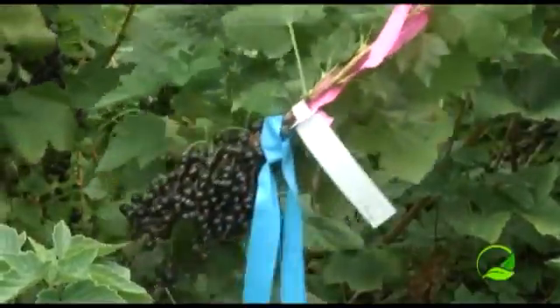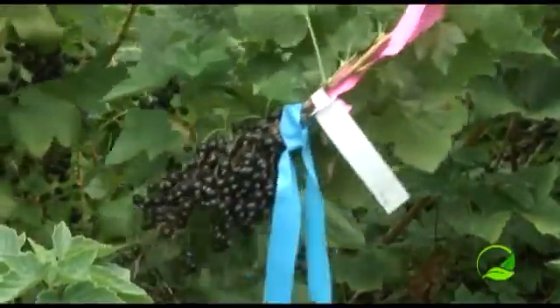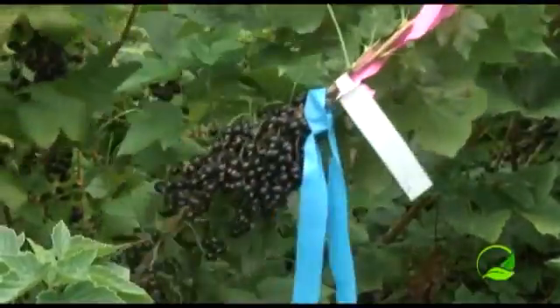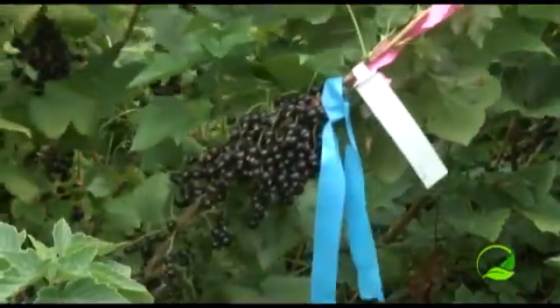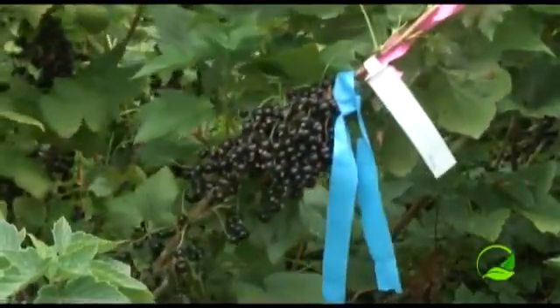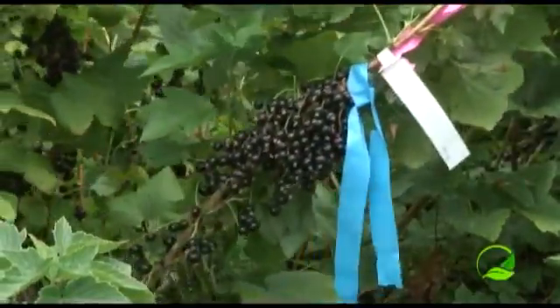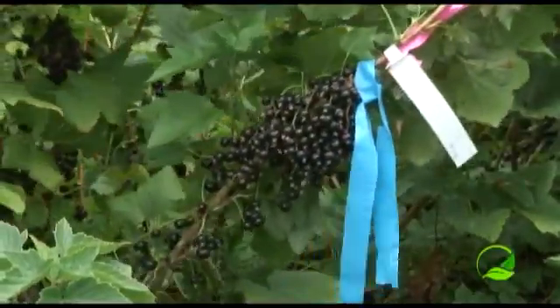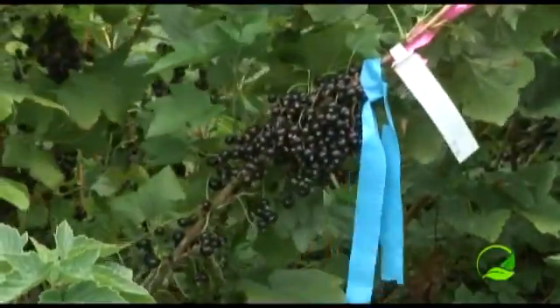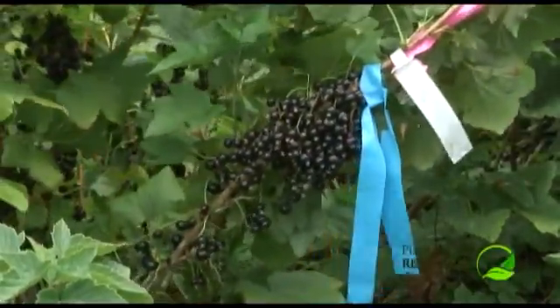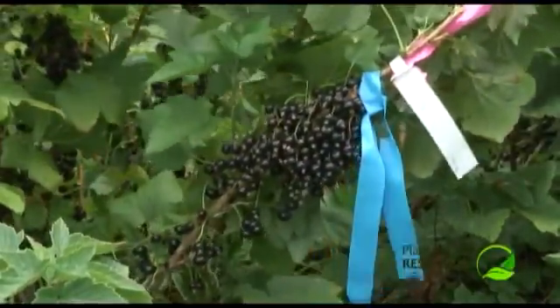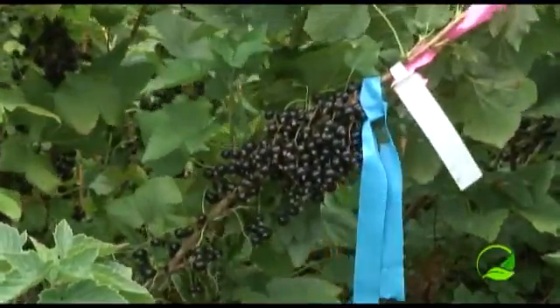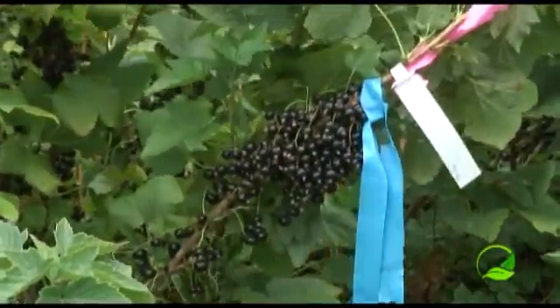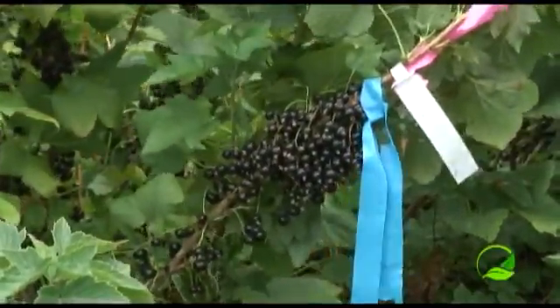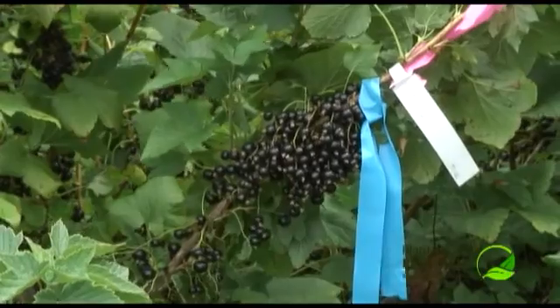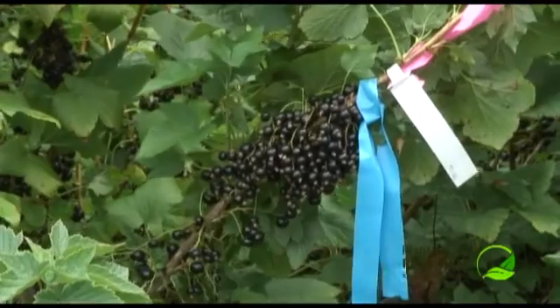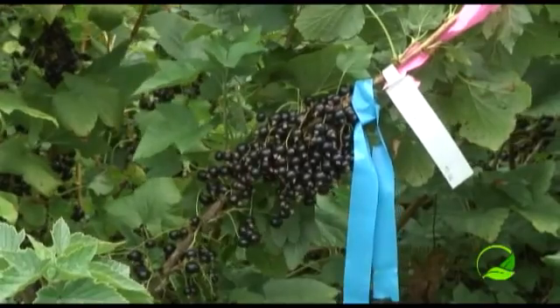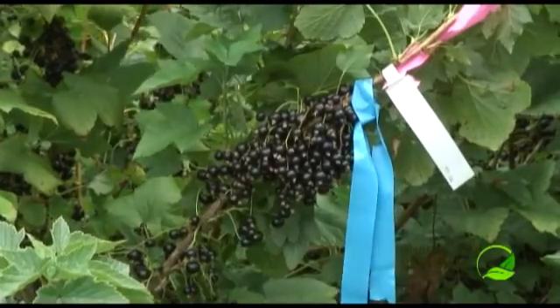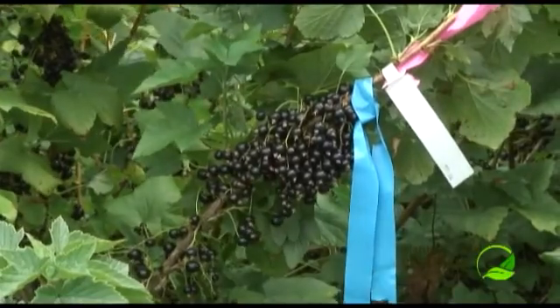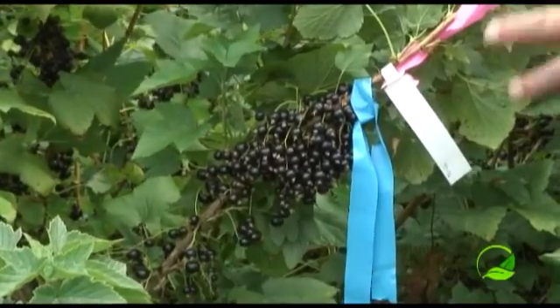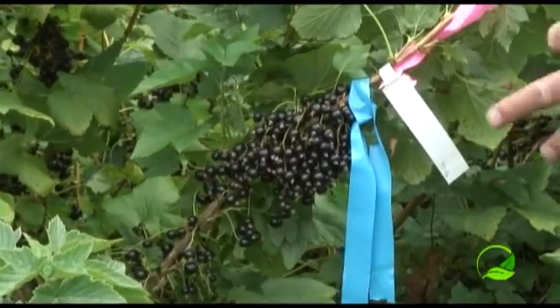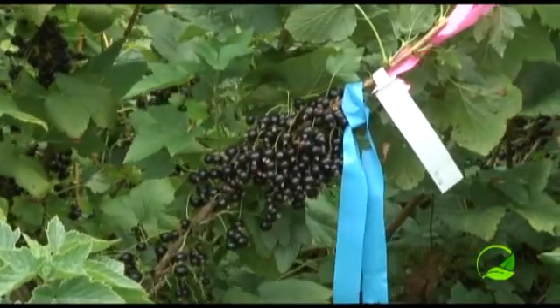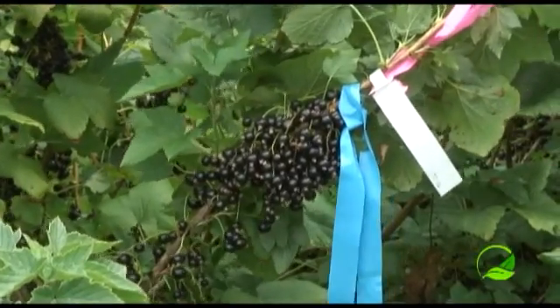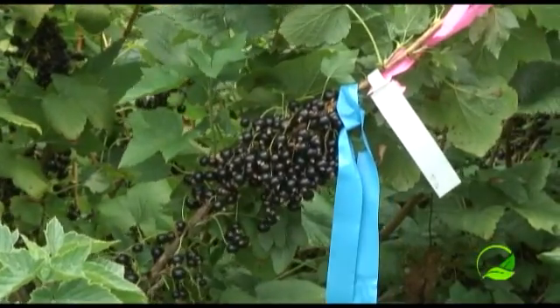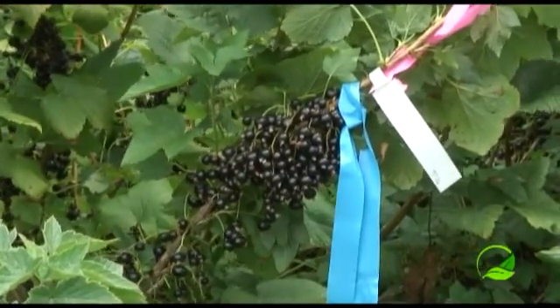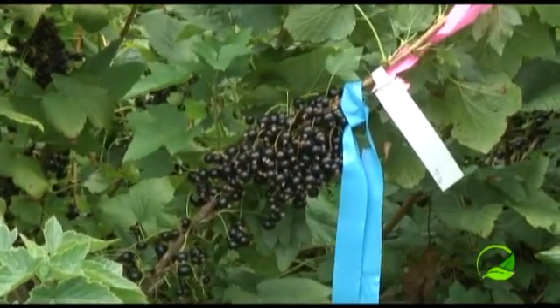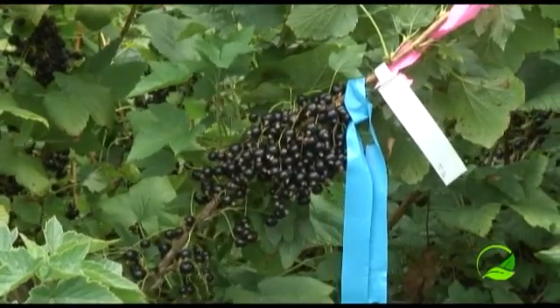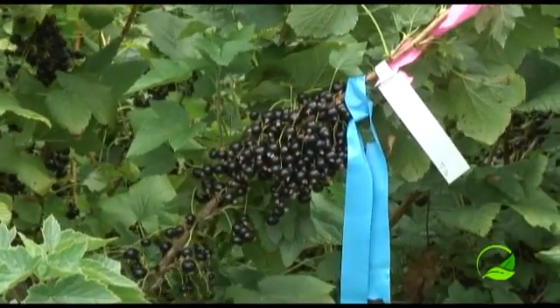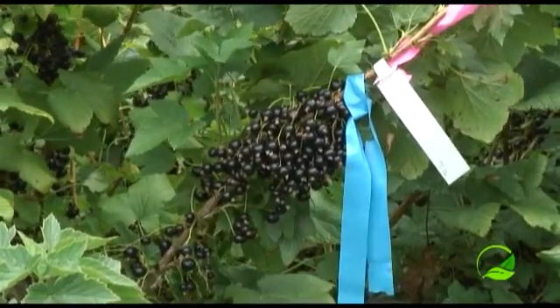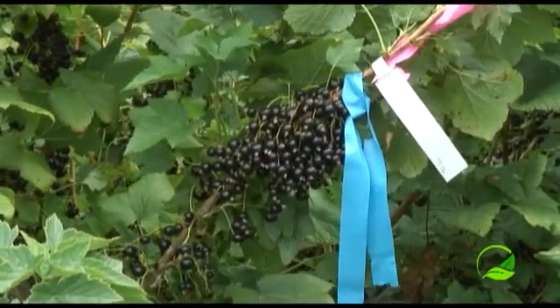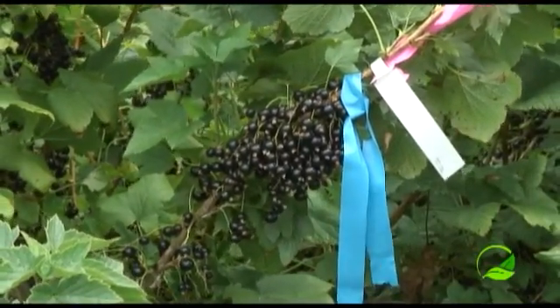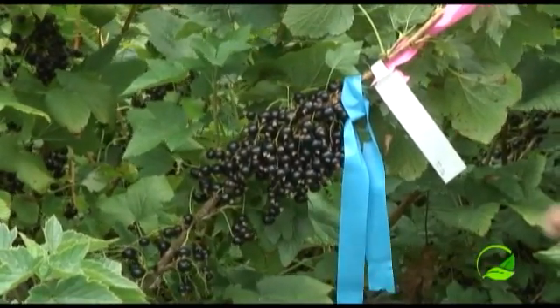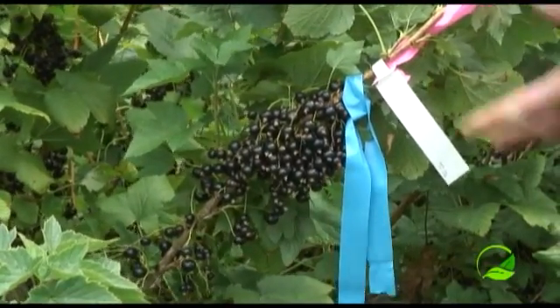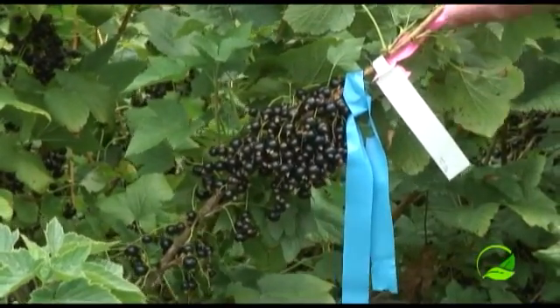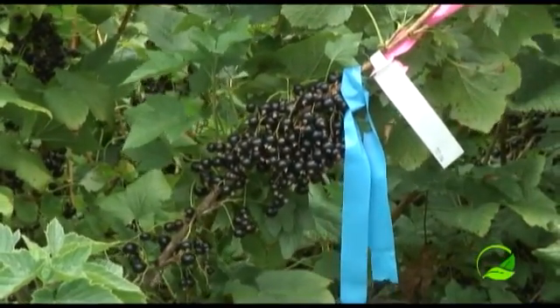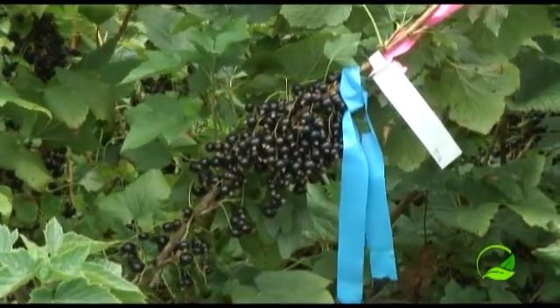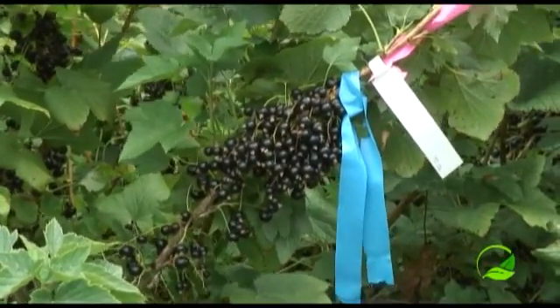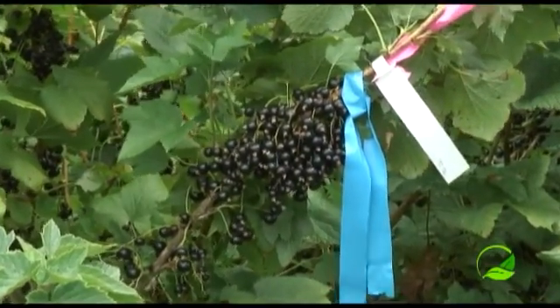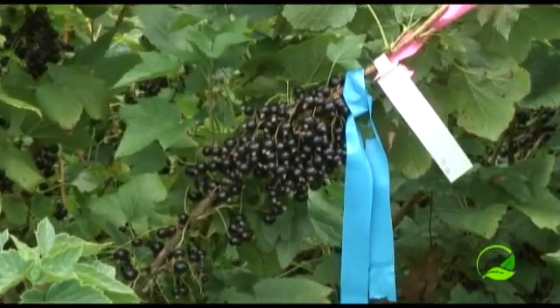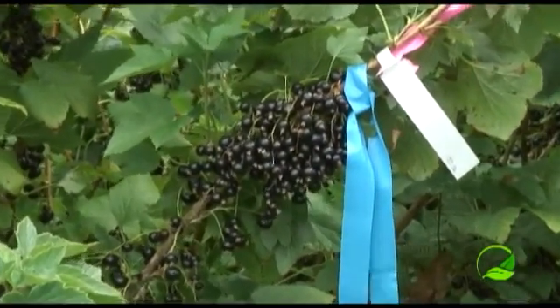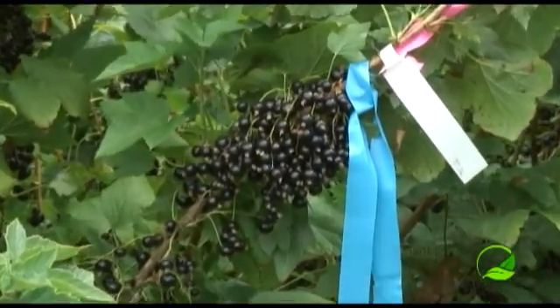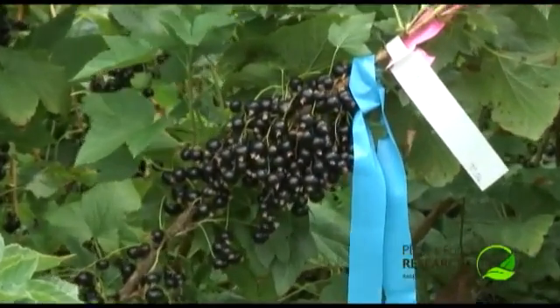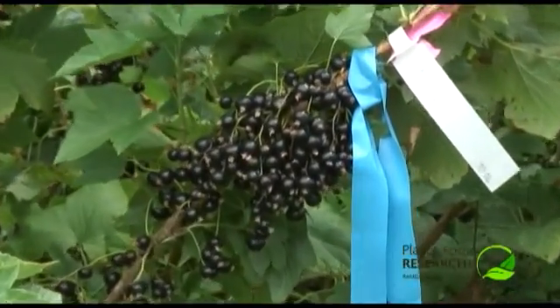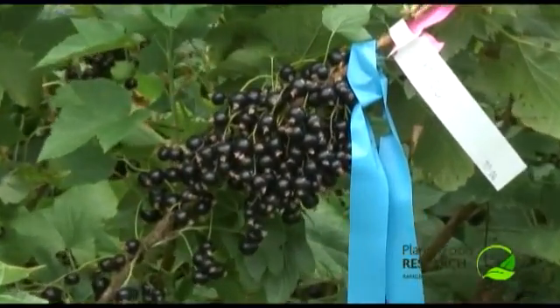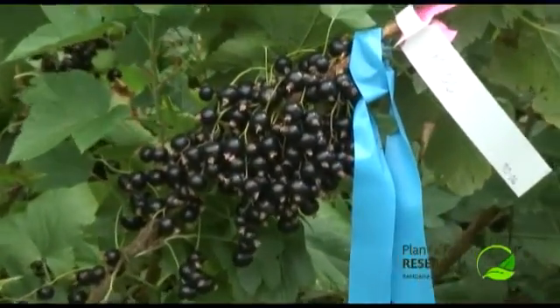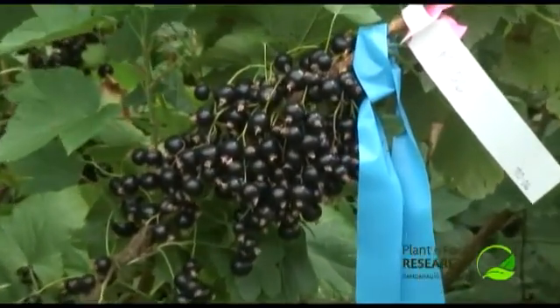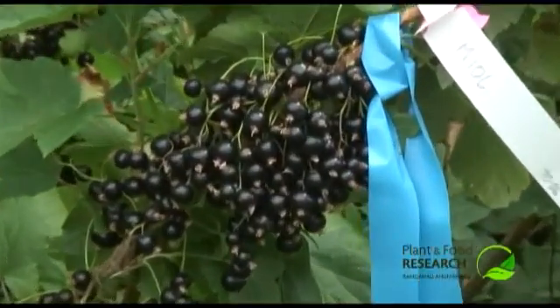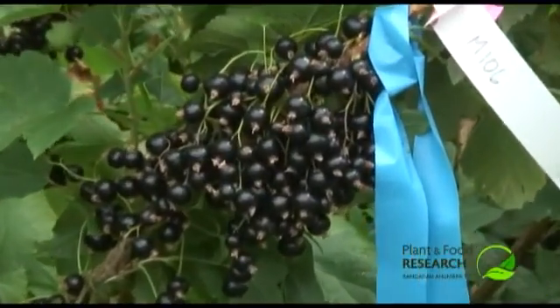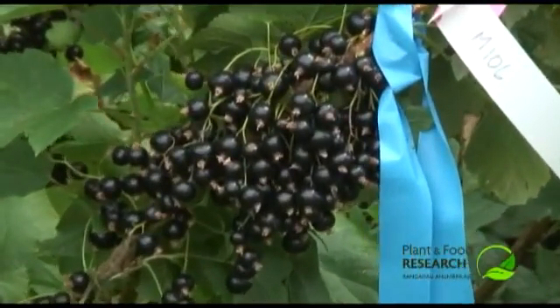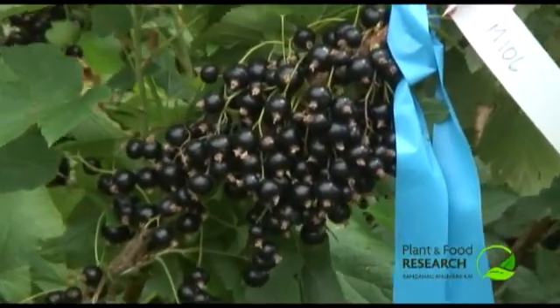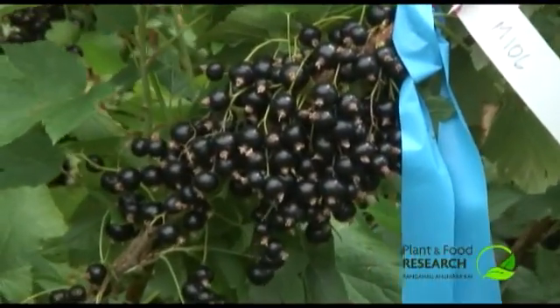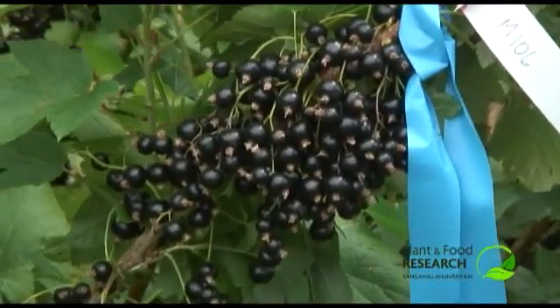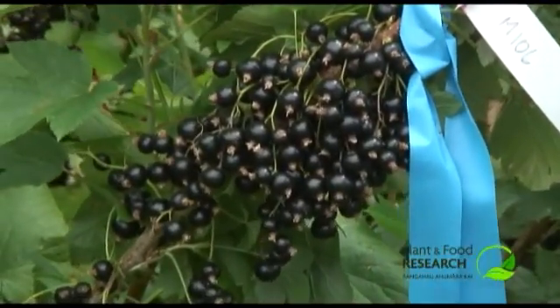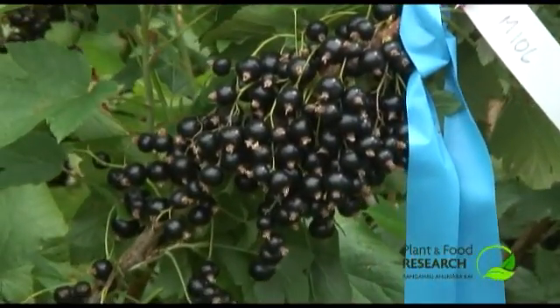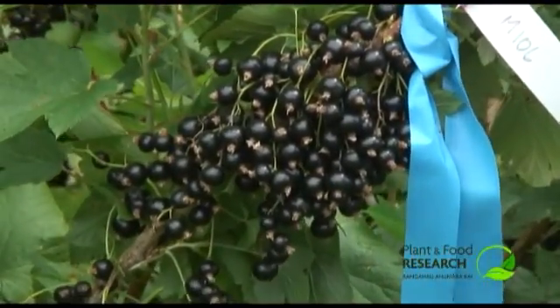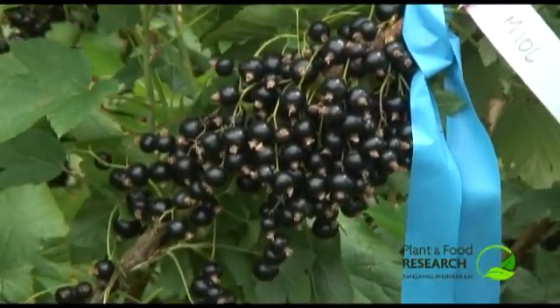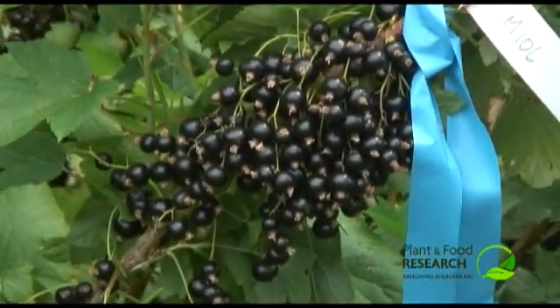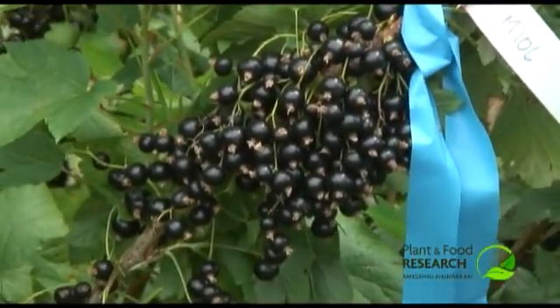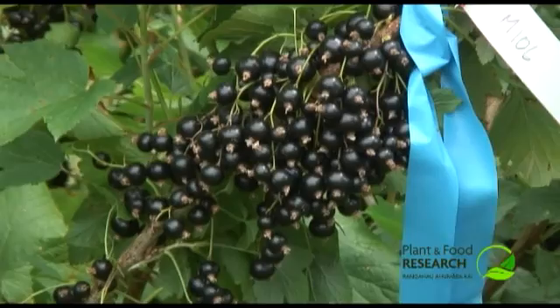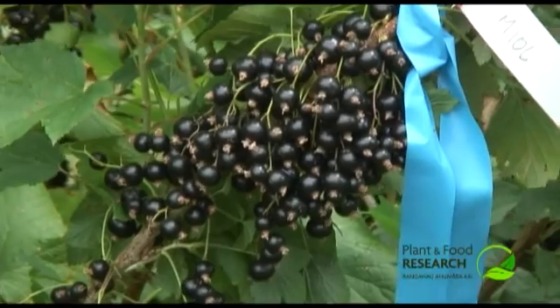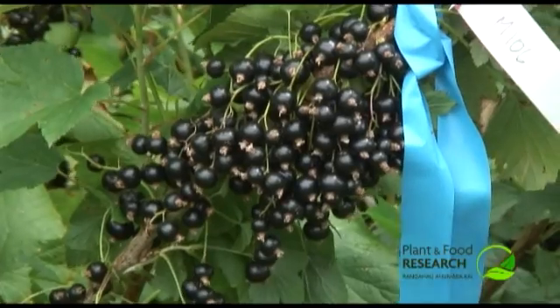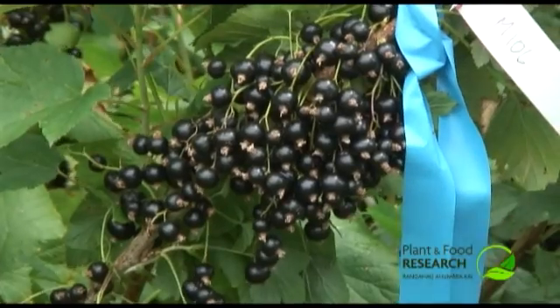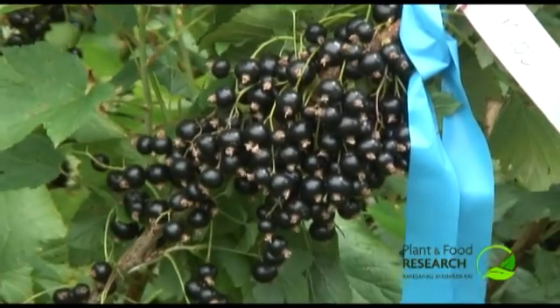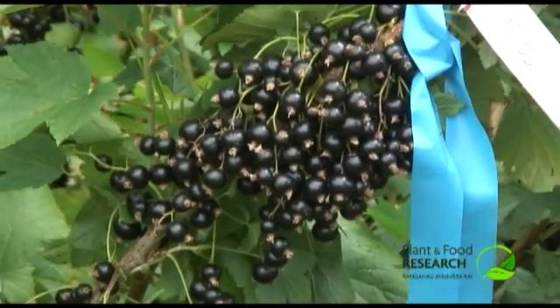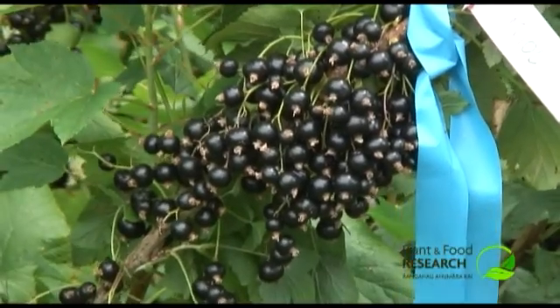This is the sort of thing that we're looking for. Again, this has been harvested, so this is just the fruit that has been left from it.